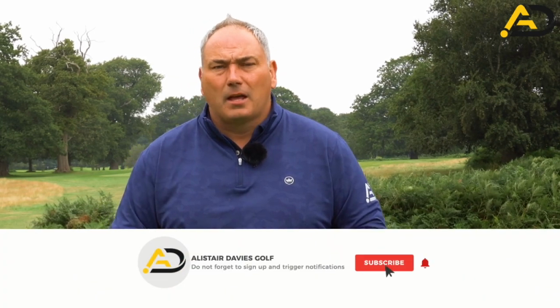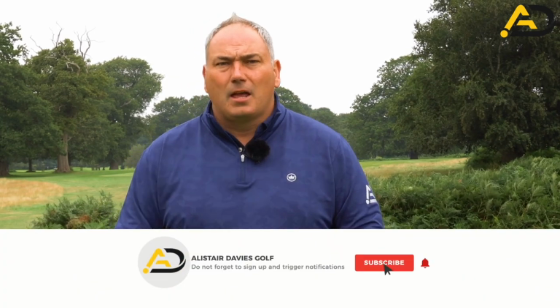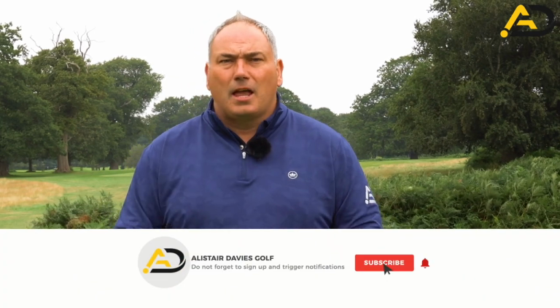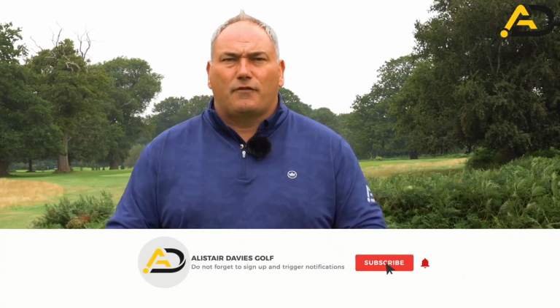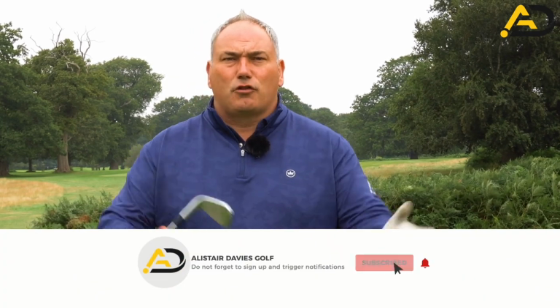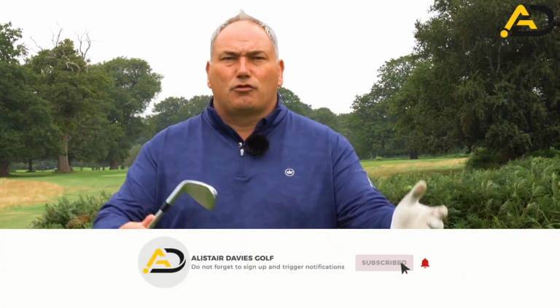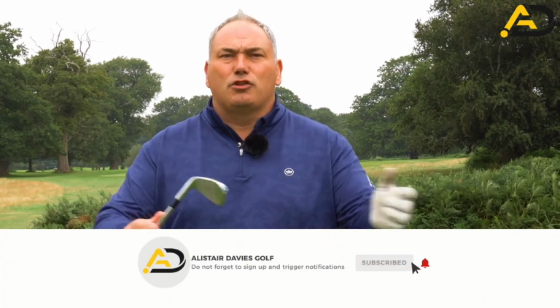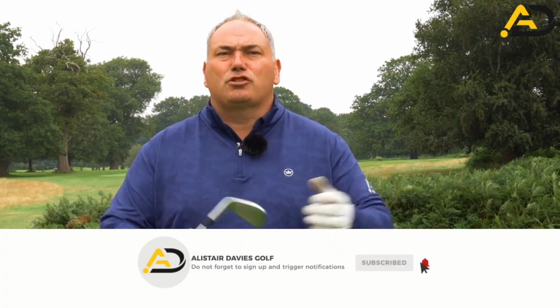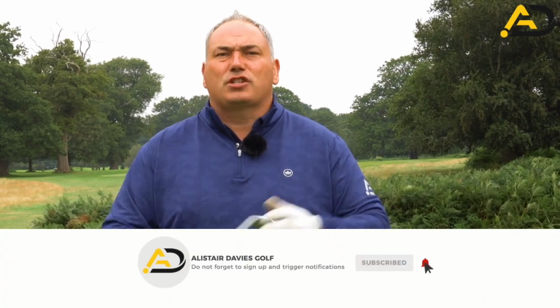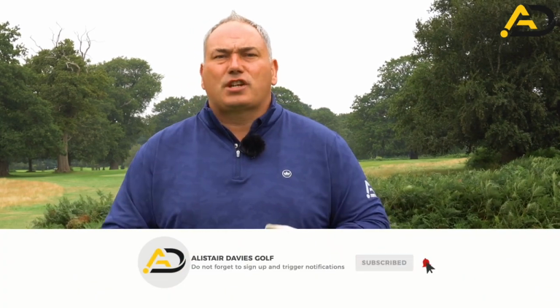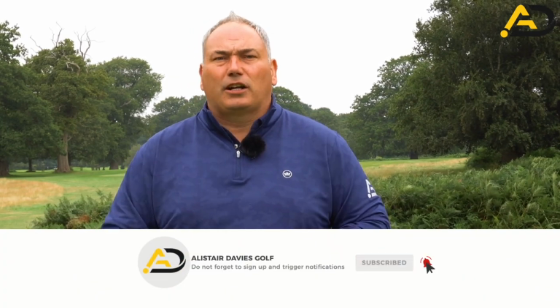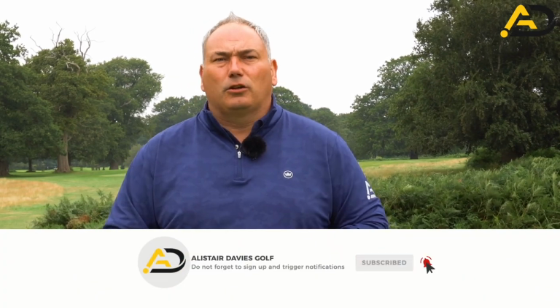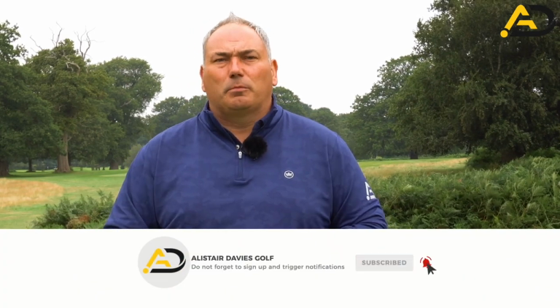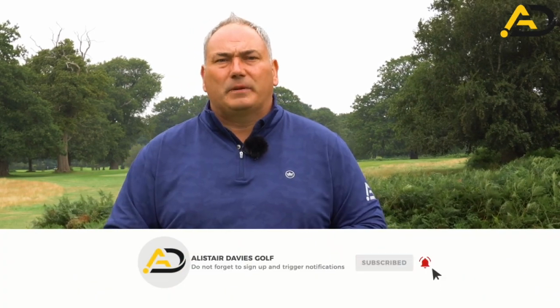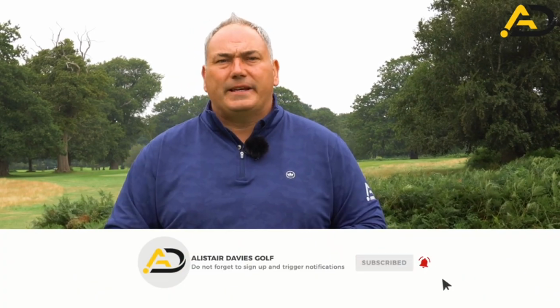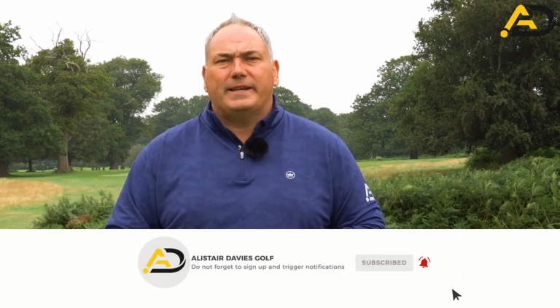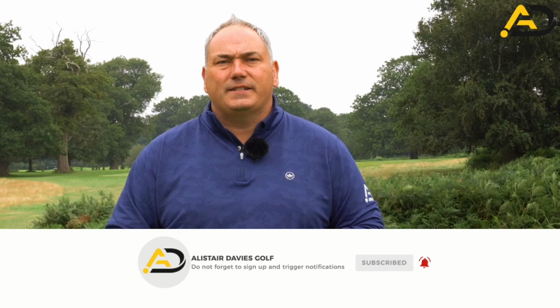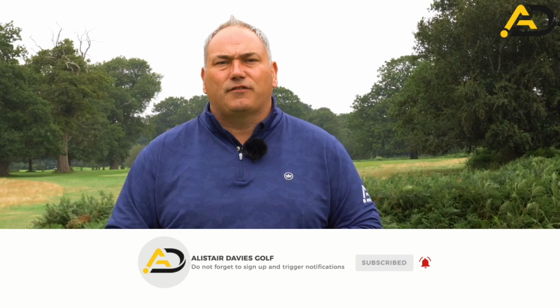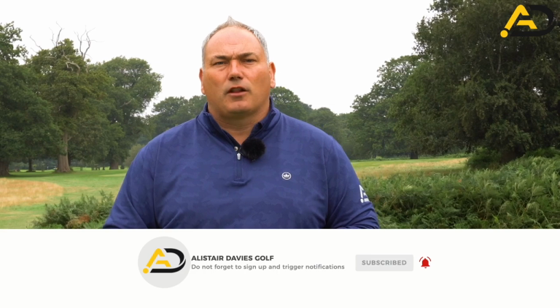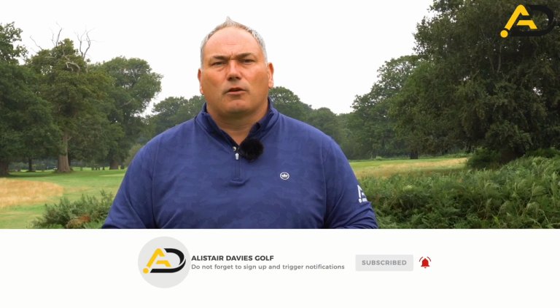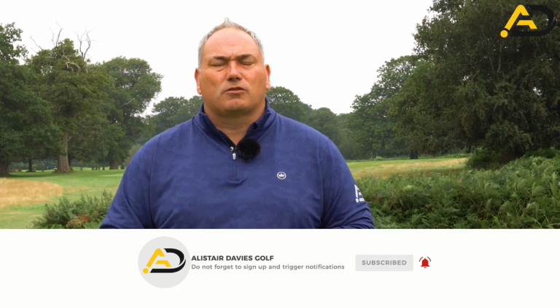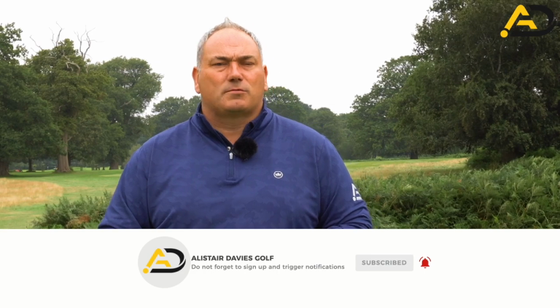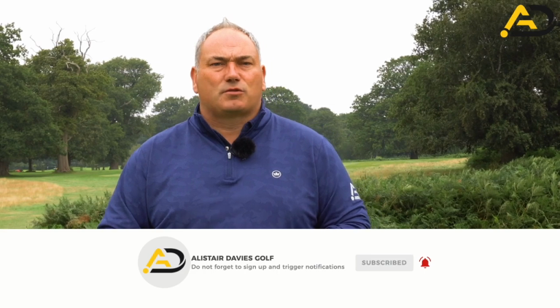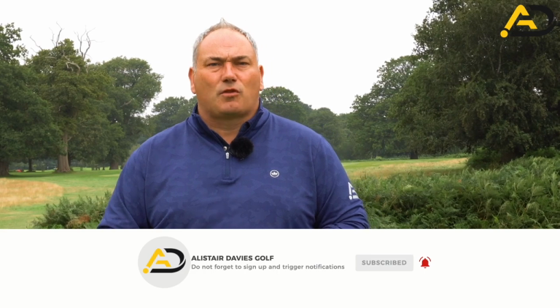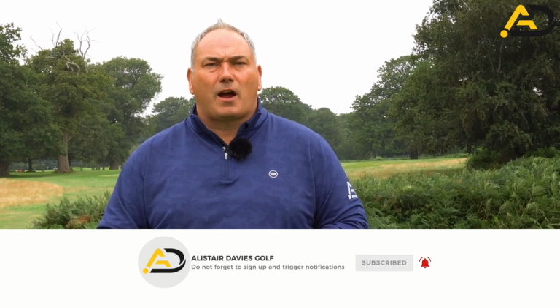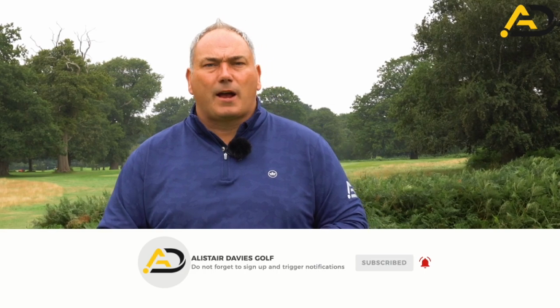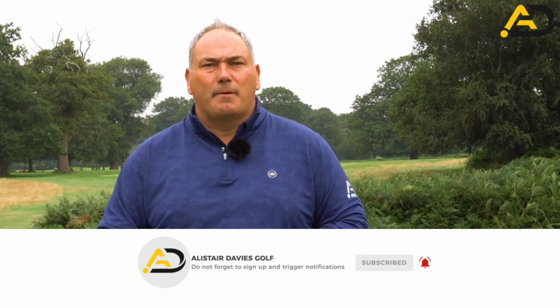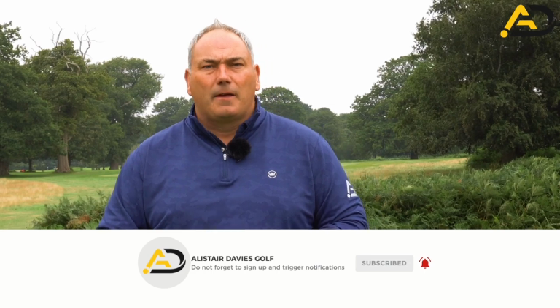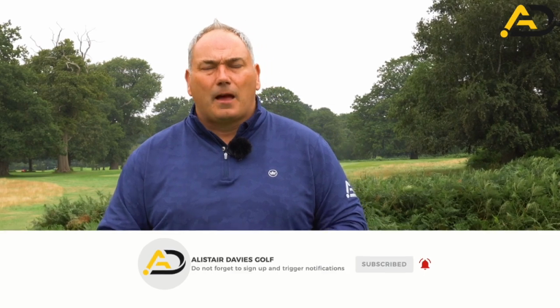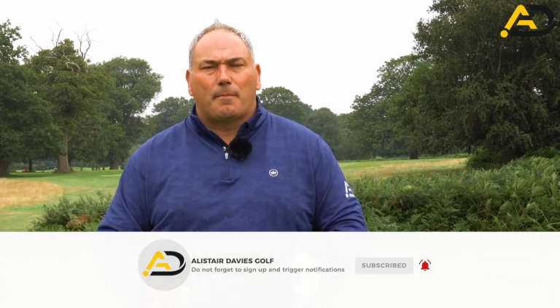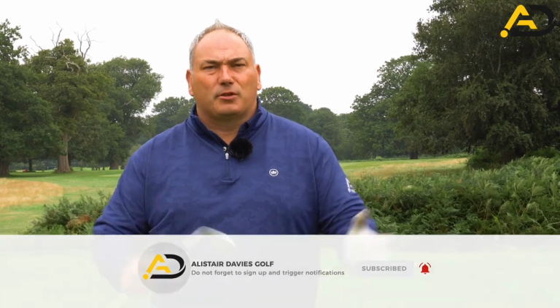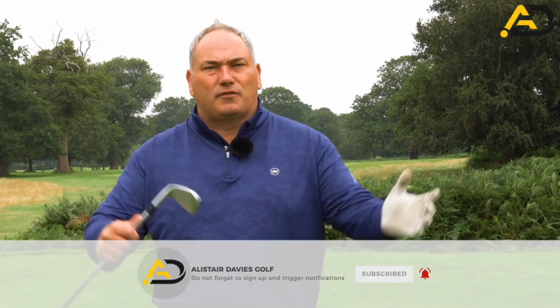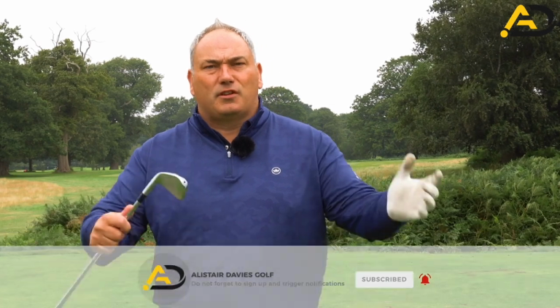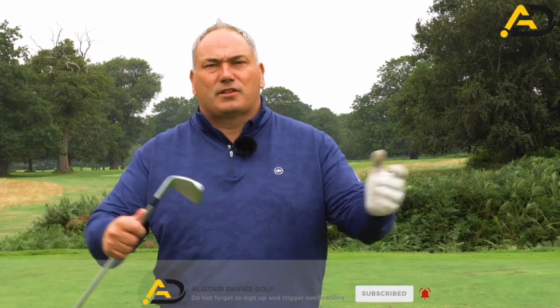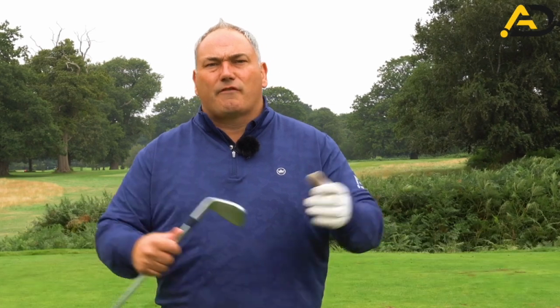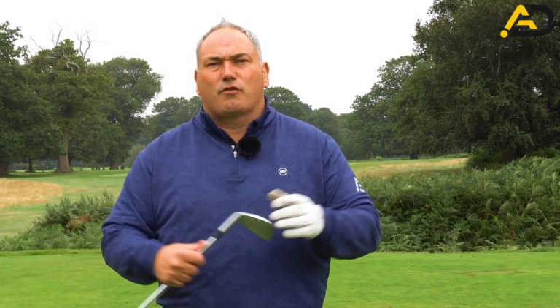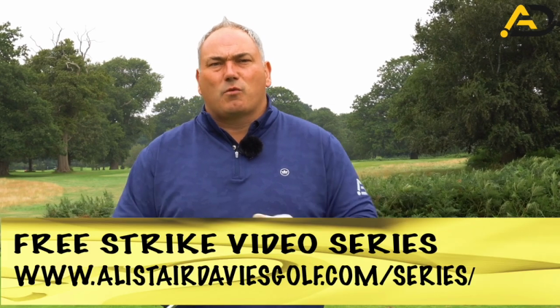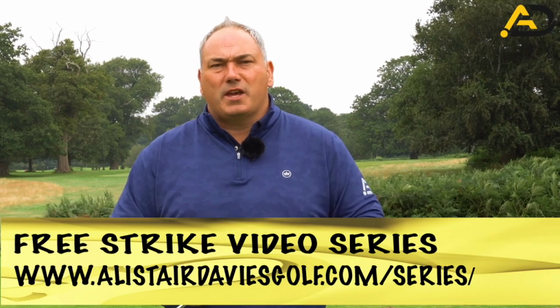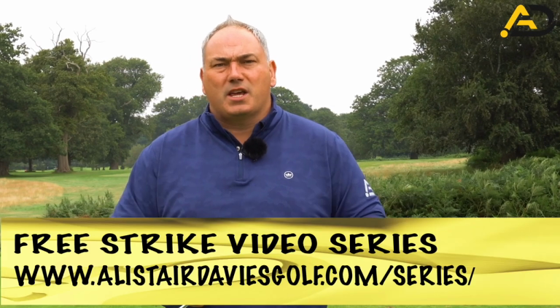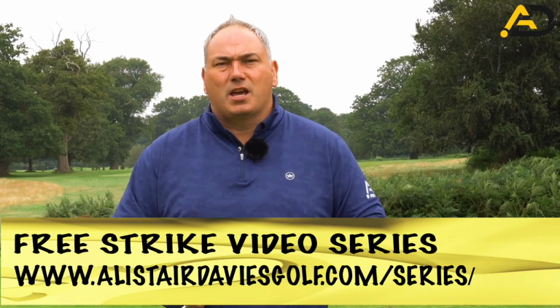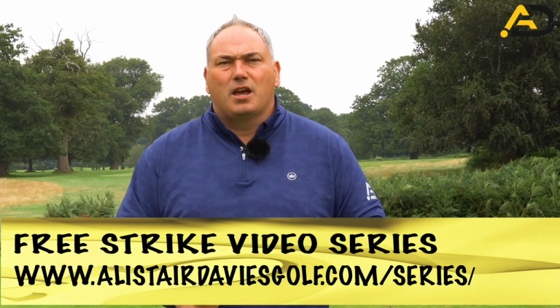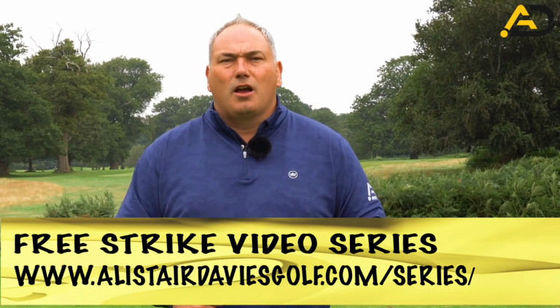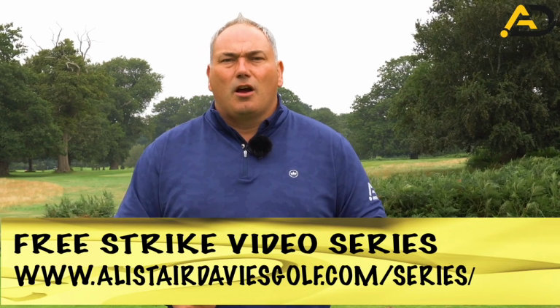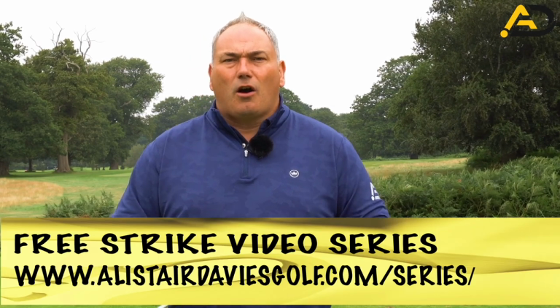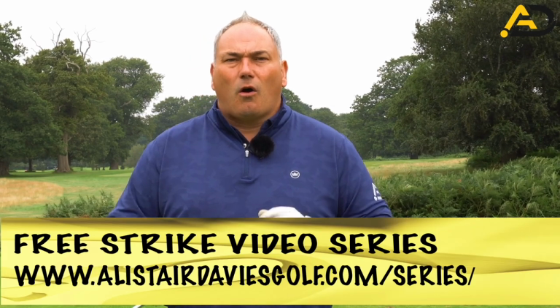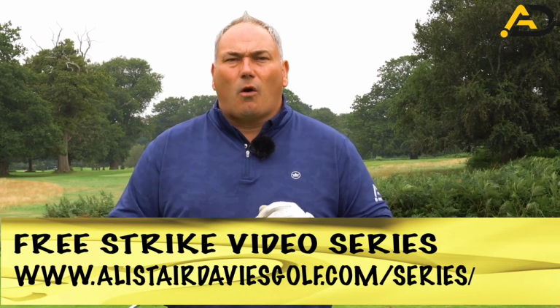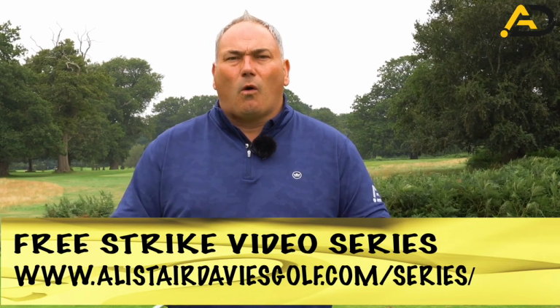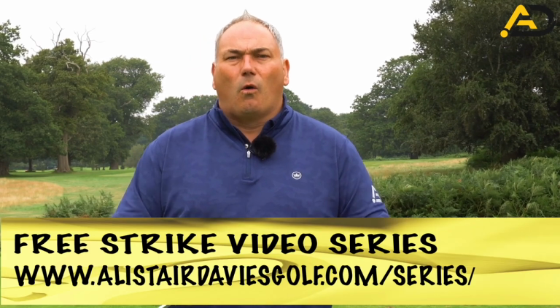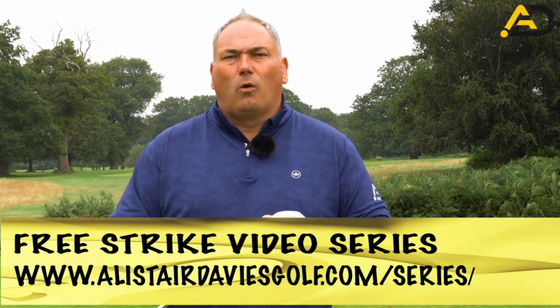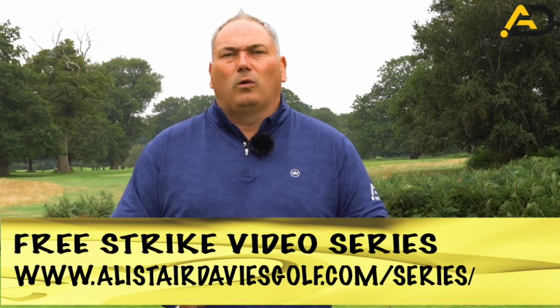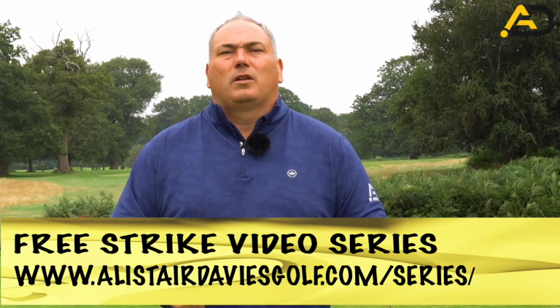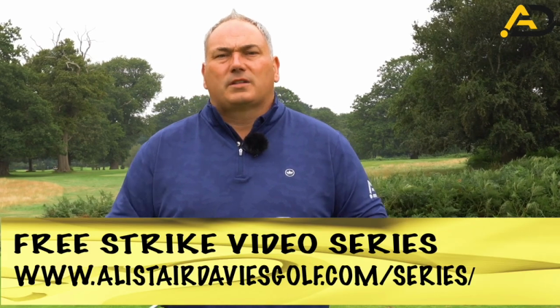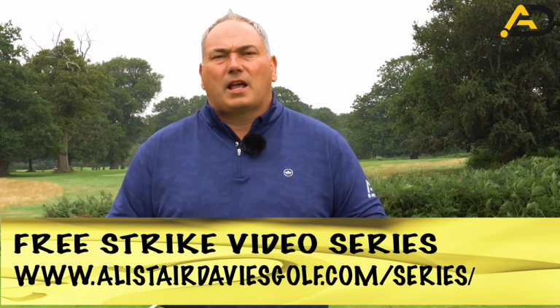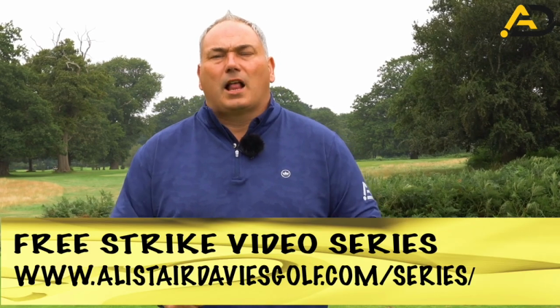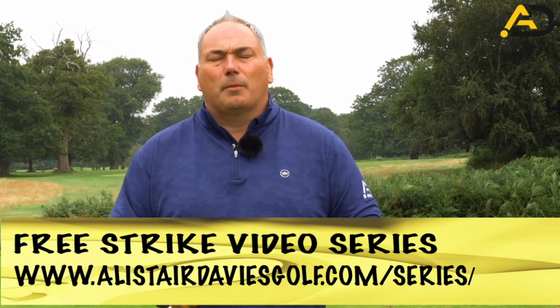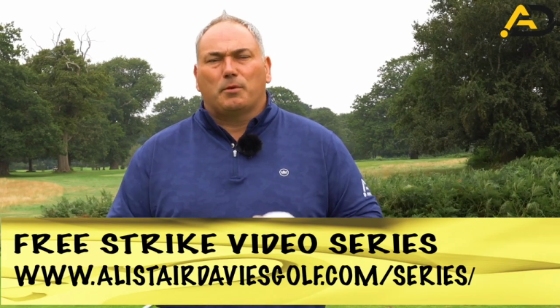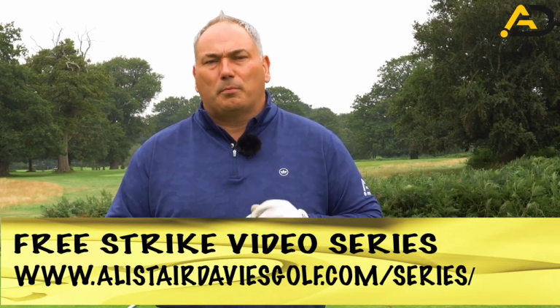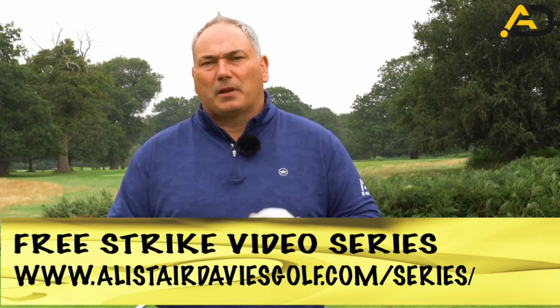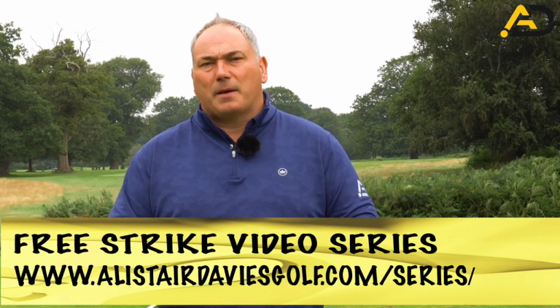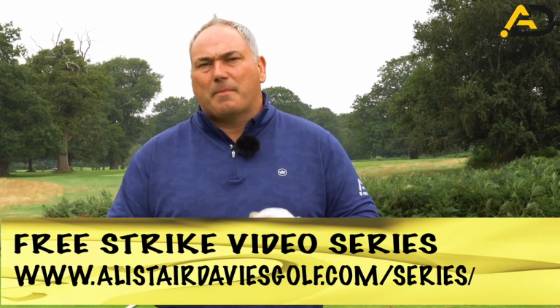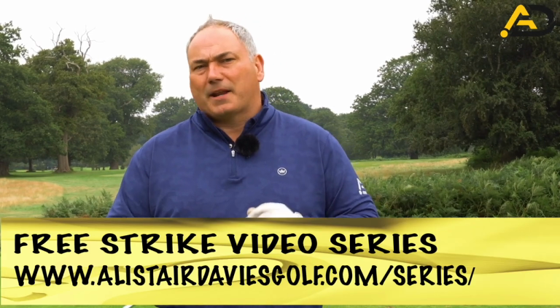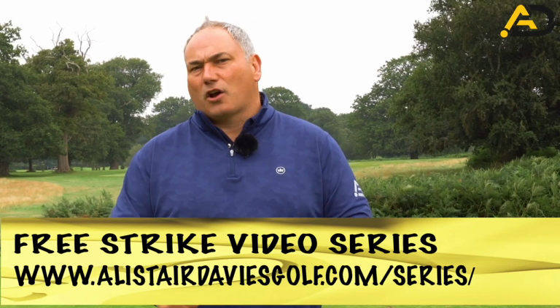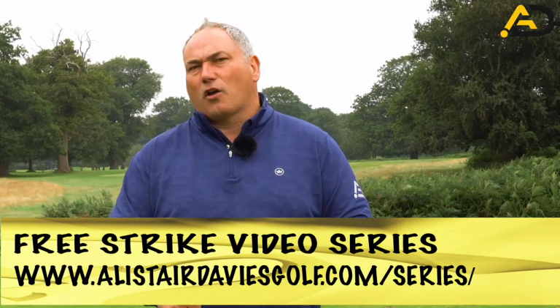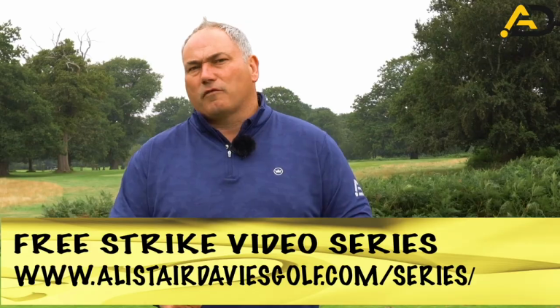If you're new to the channel please follow or subscribe. I post videos every week, all to help you play better golf.